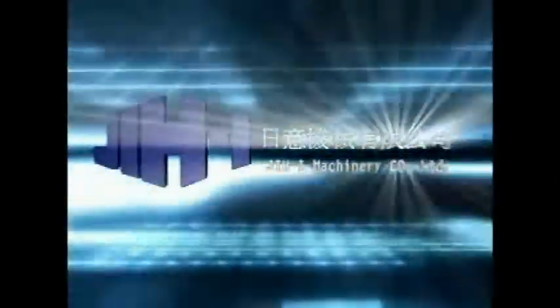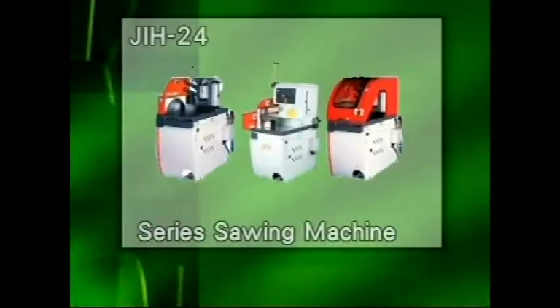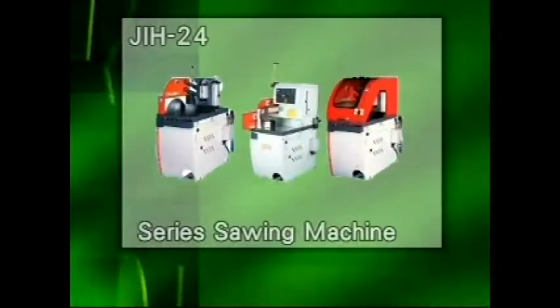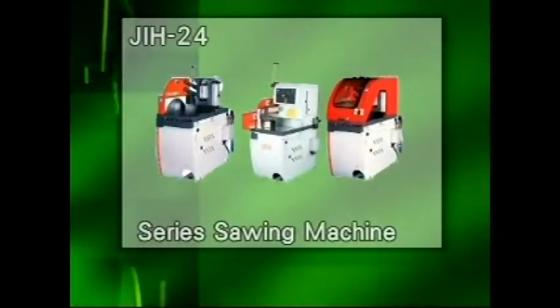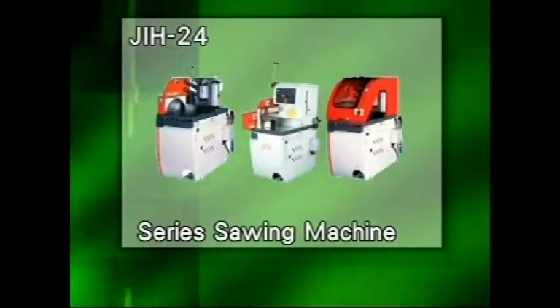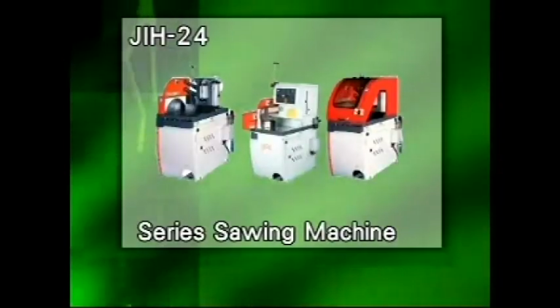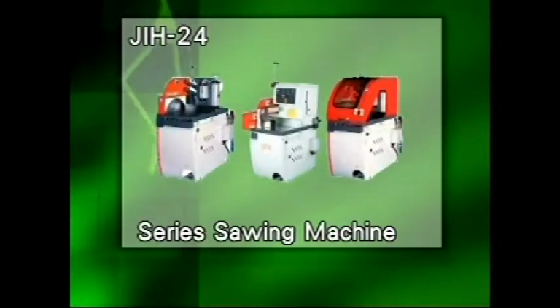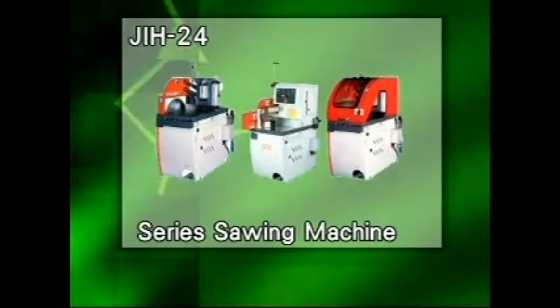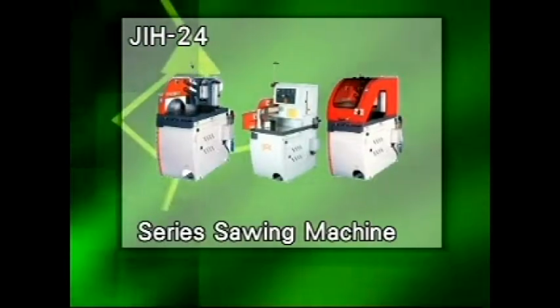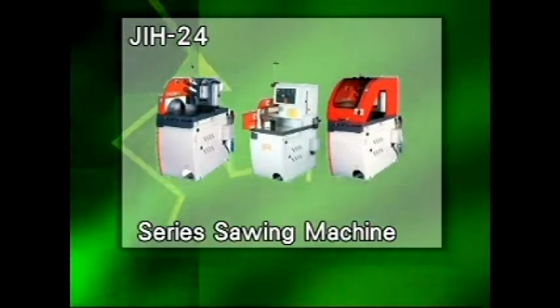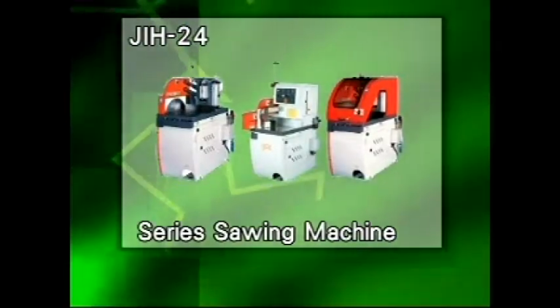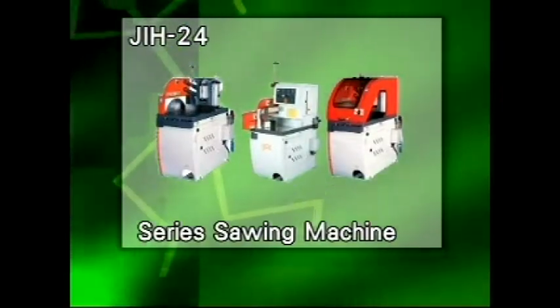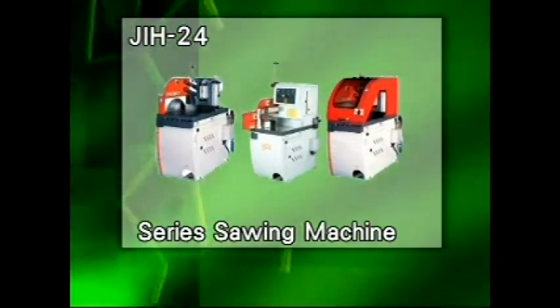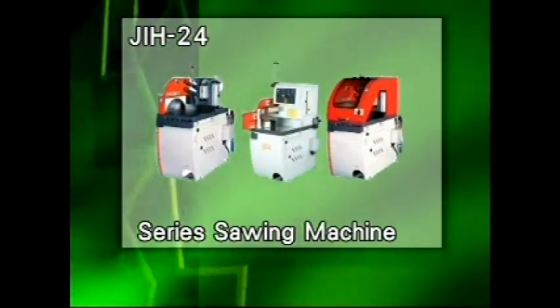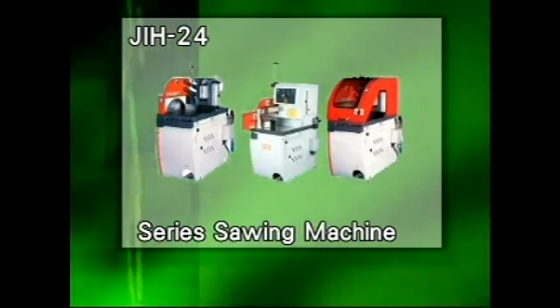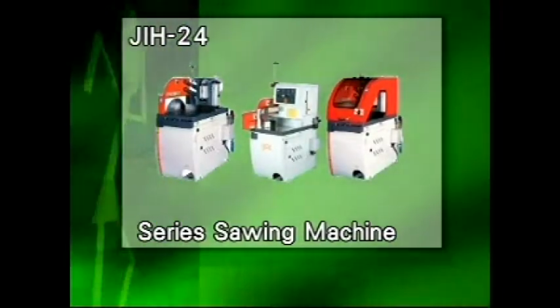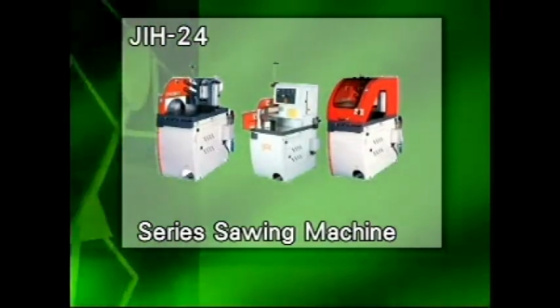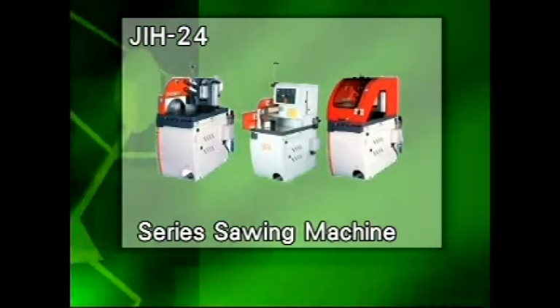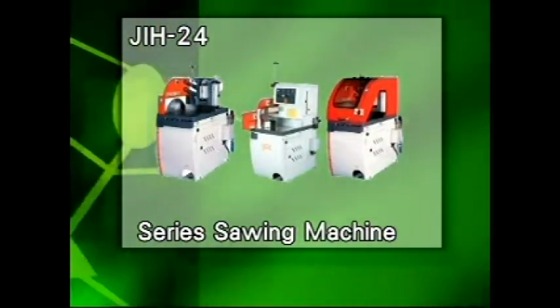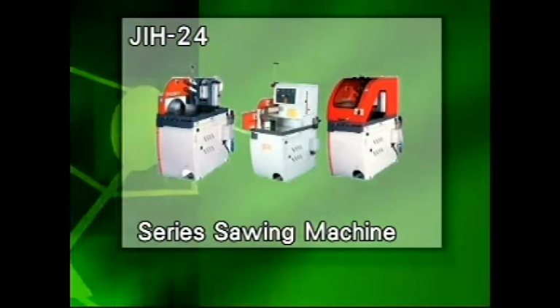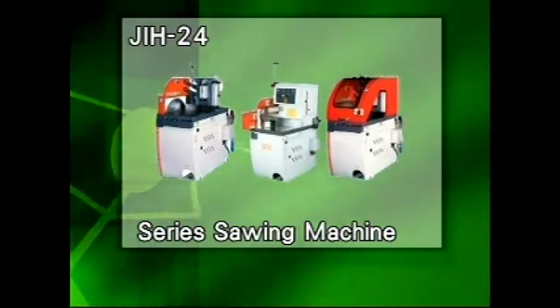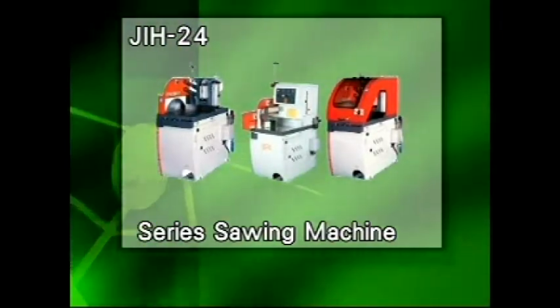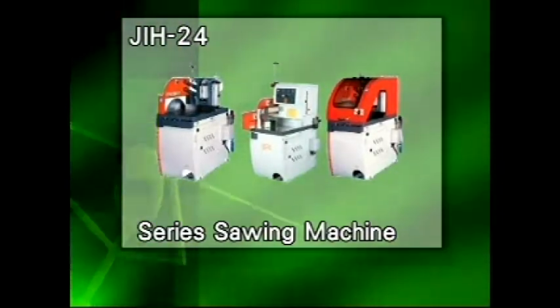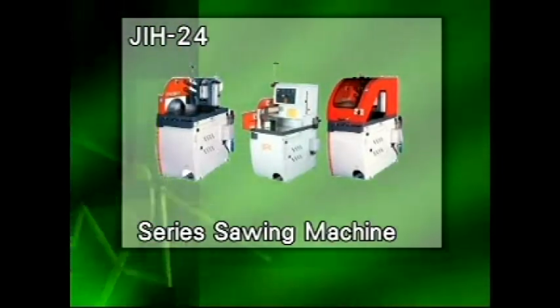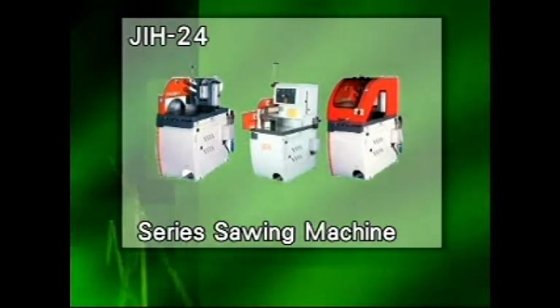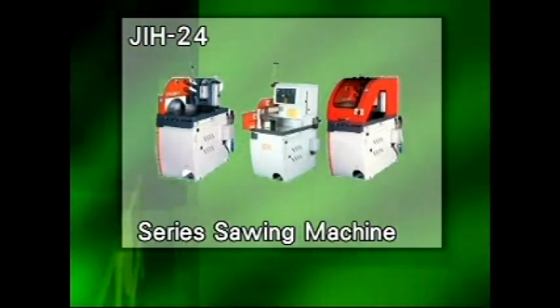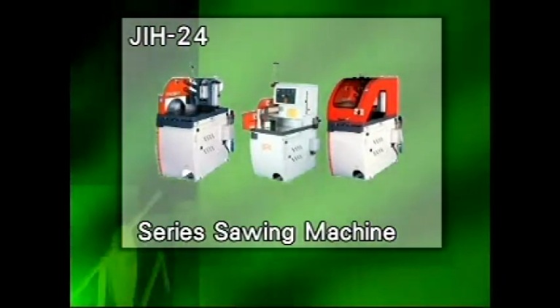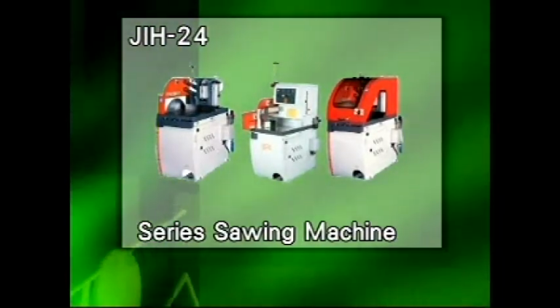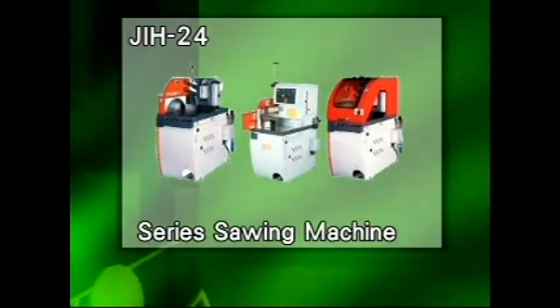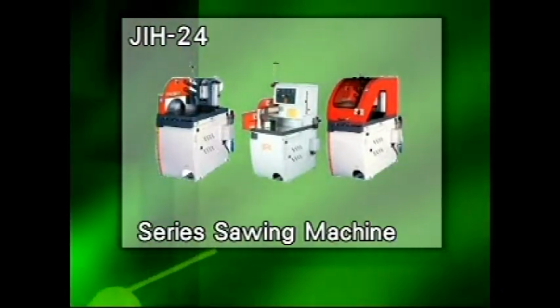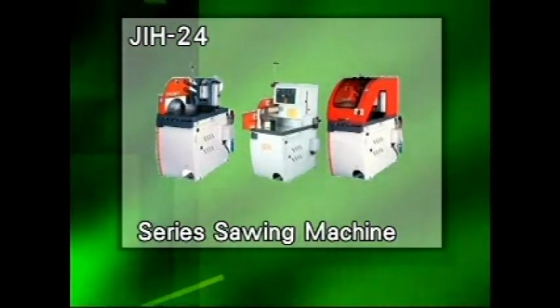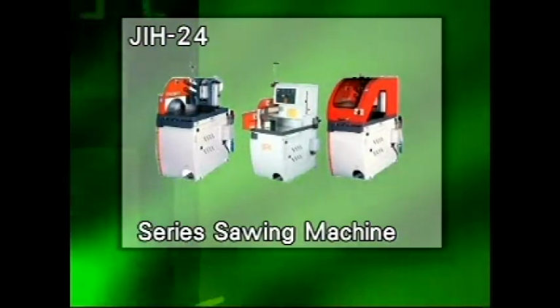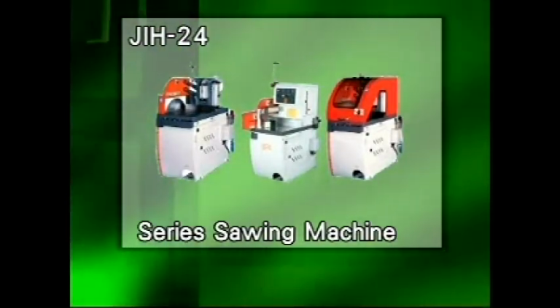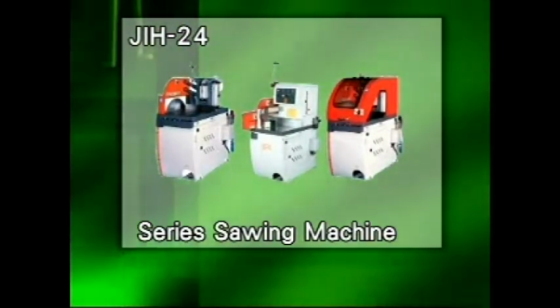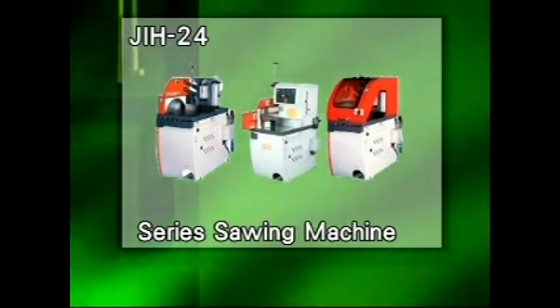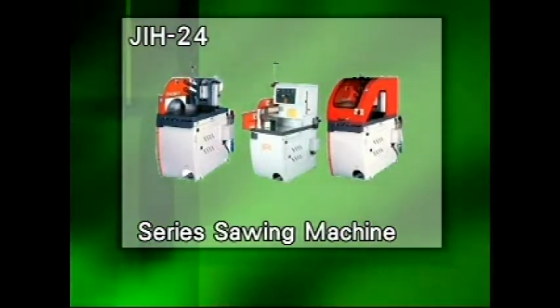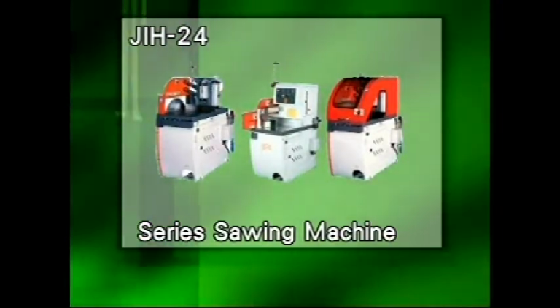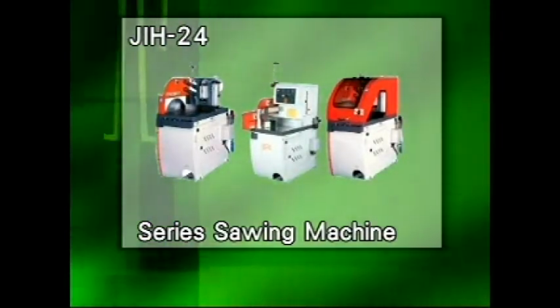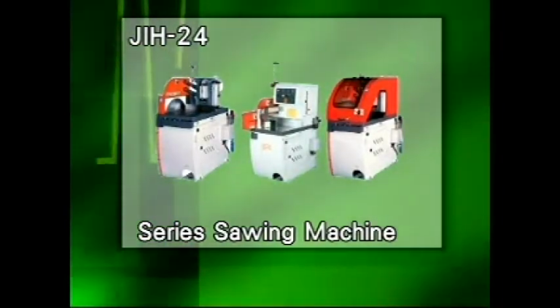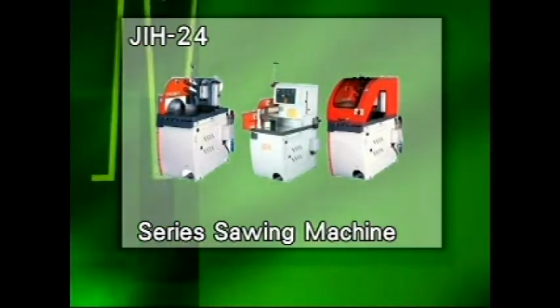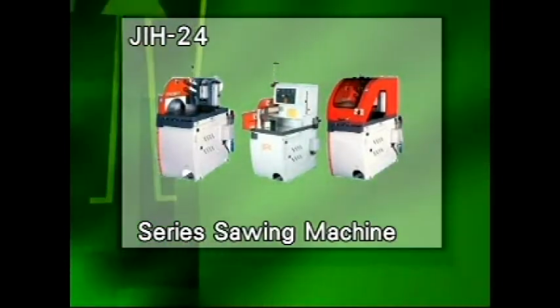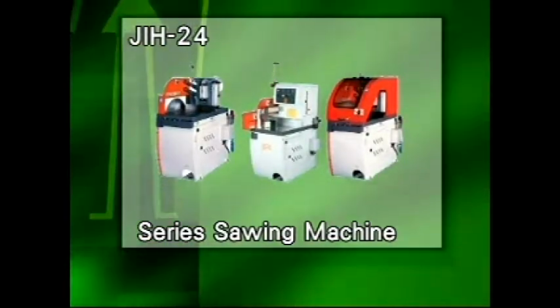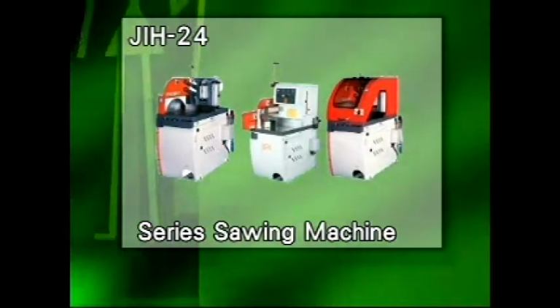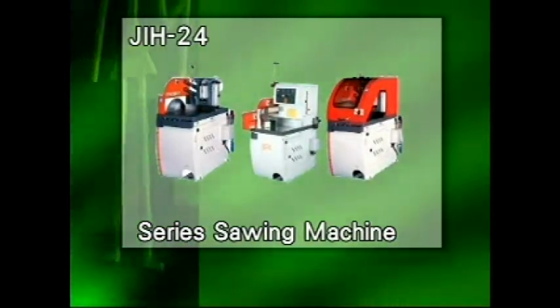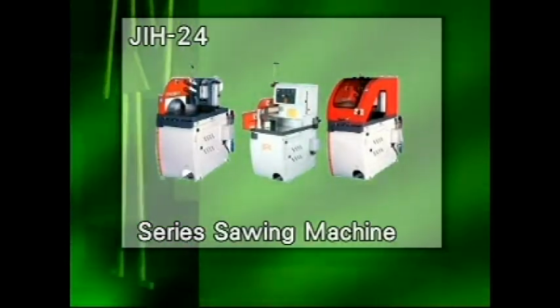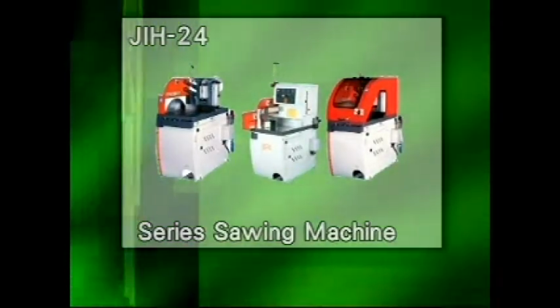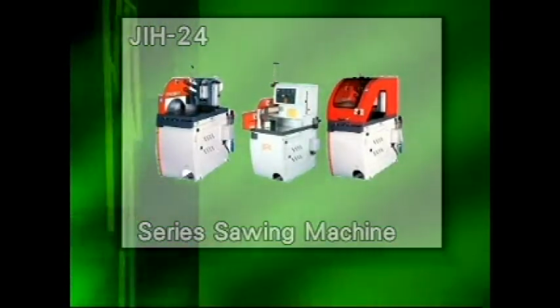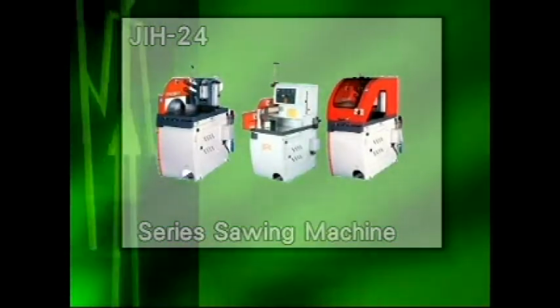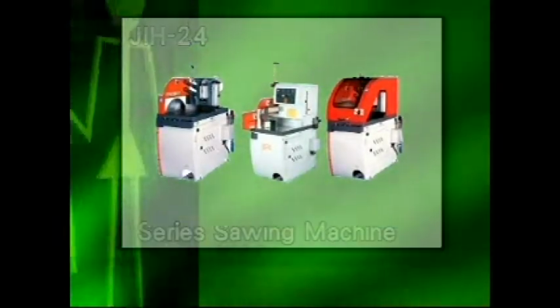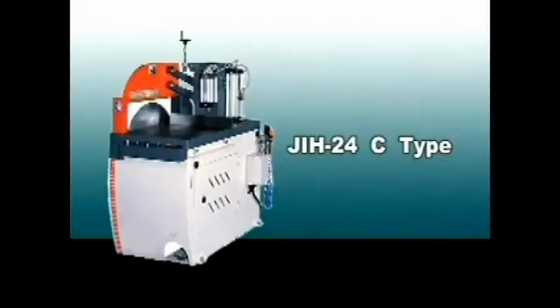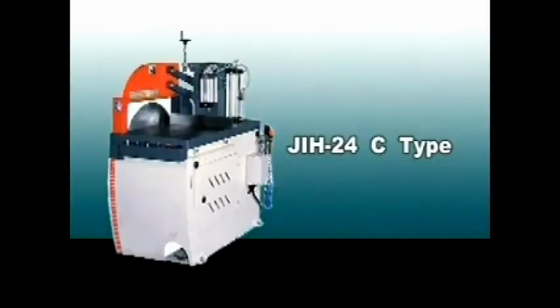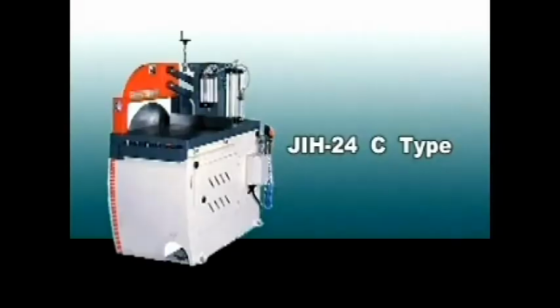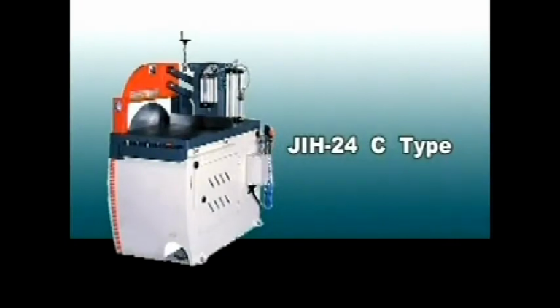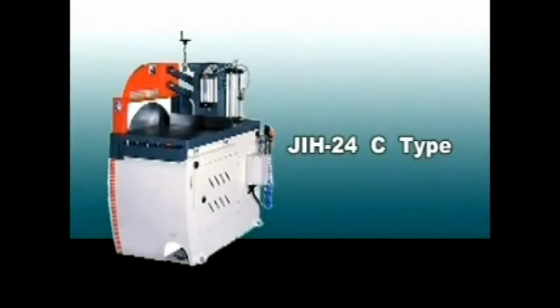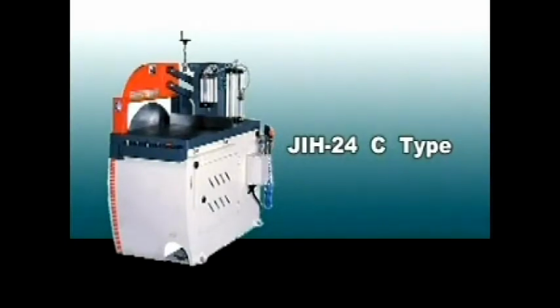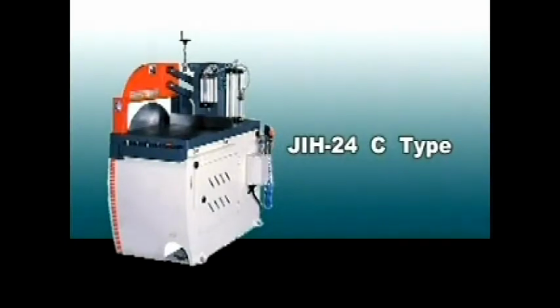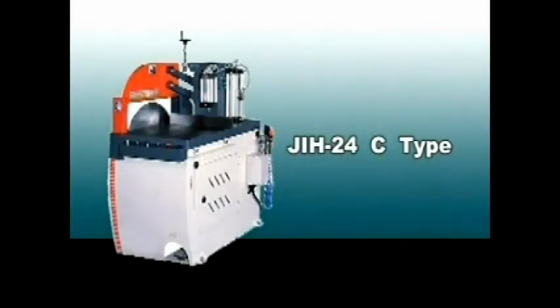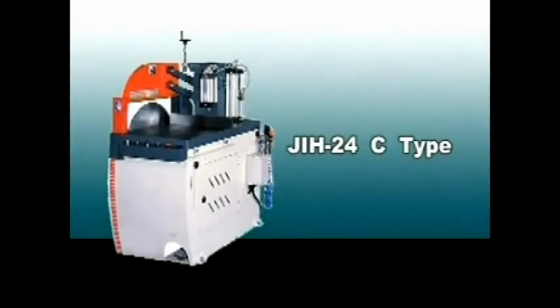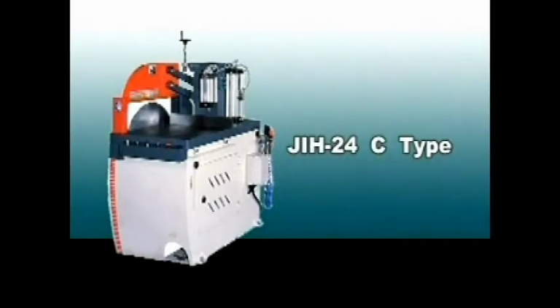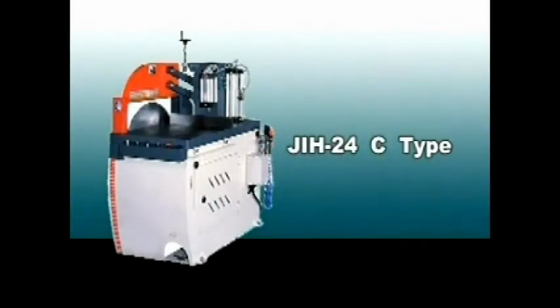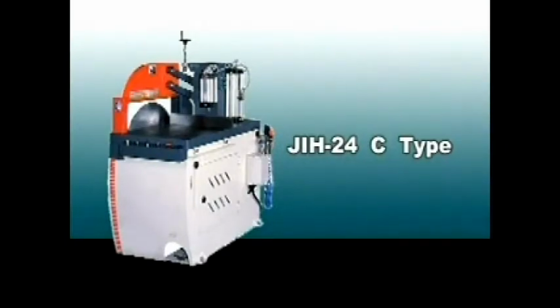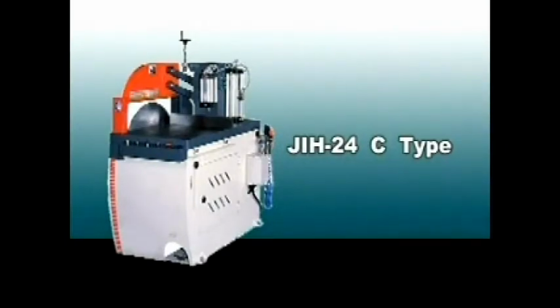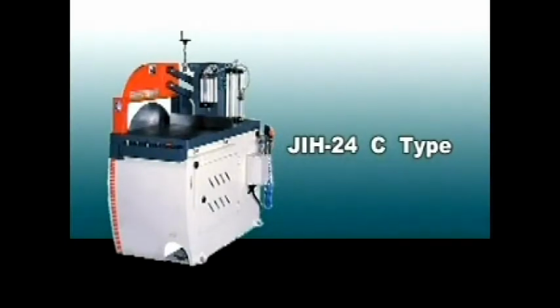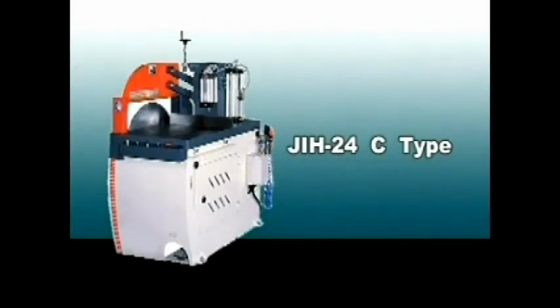J.I.H. 24 Series Sawing Machine, C-Type.